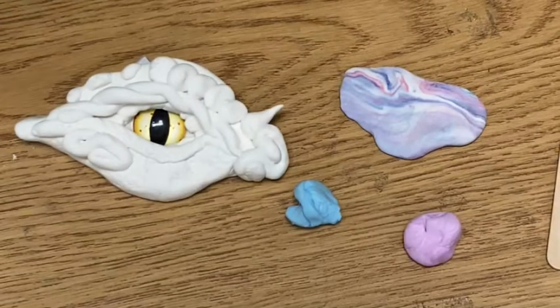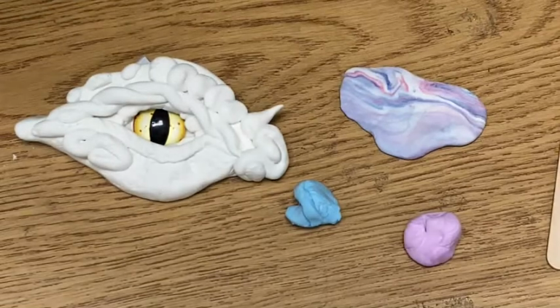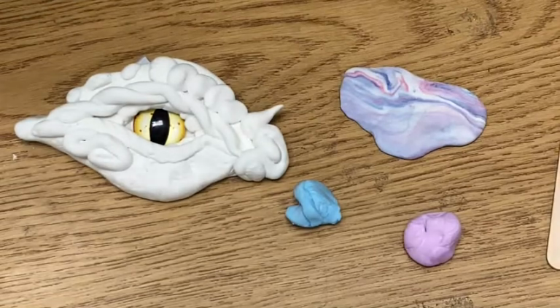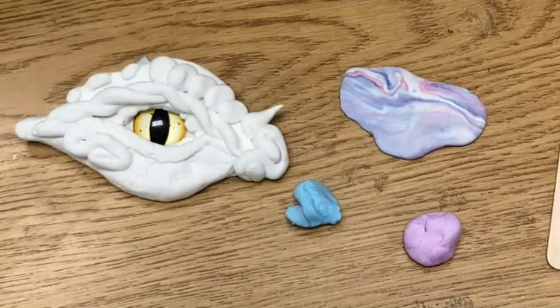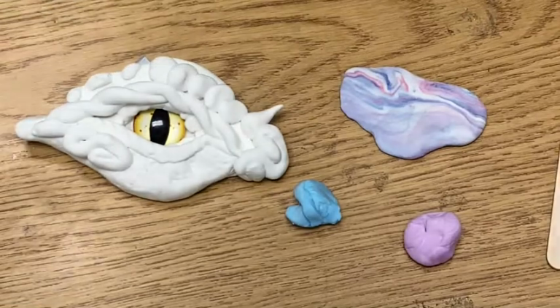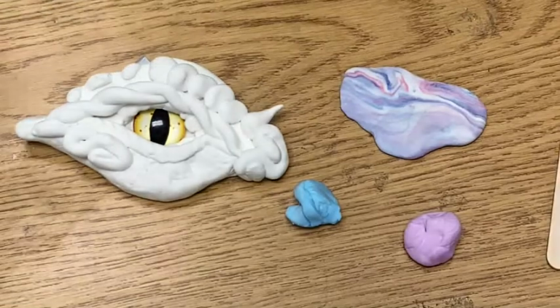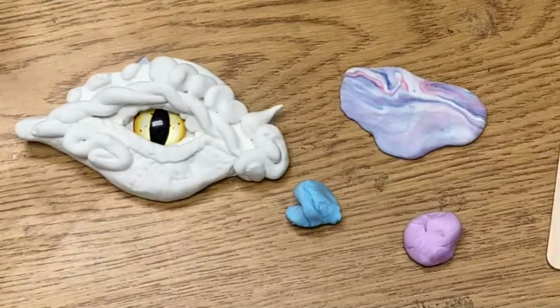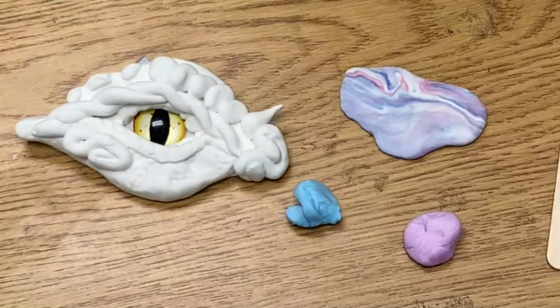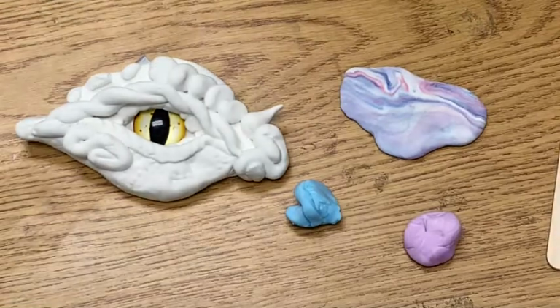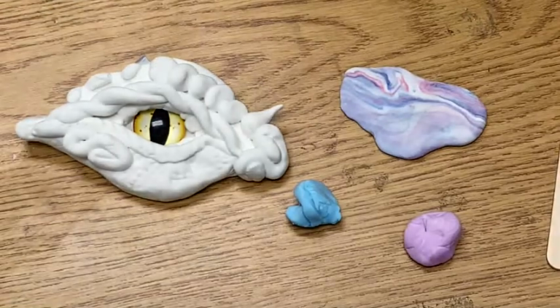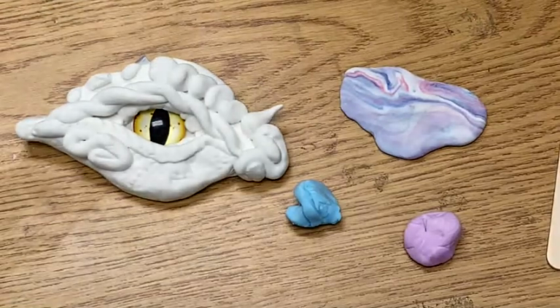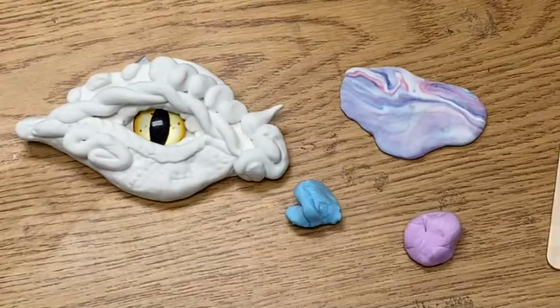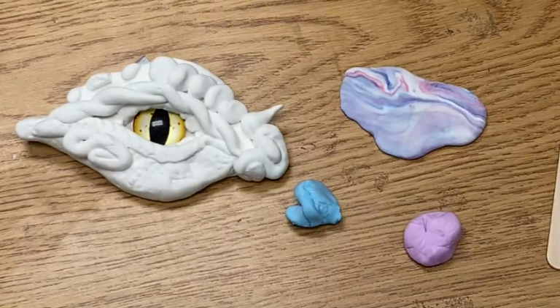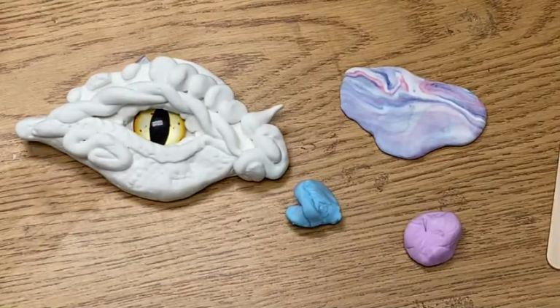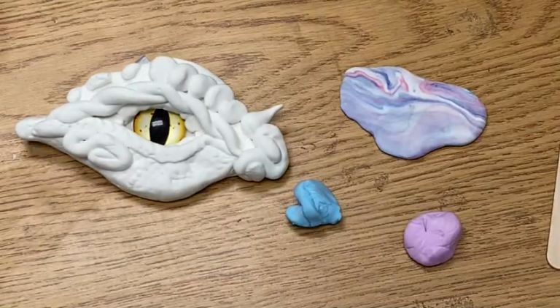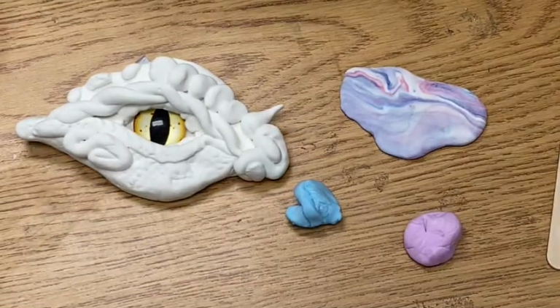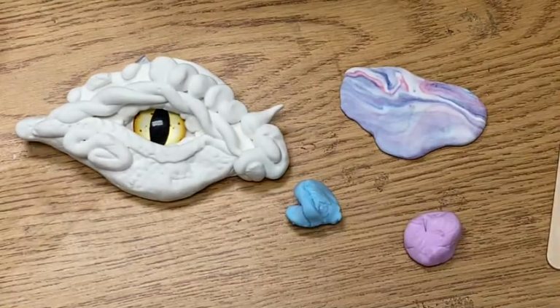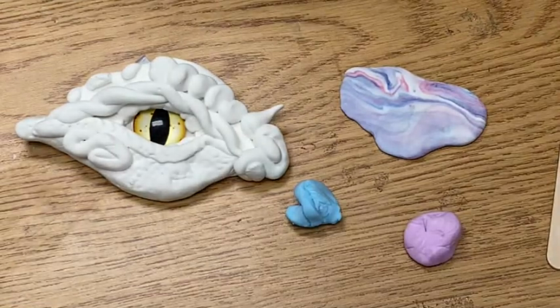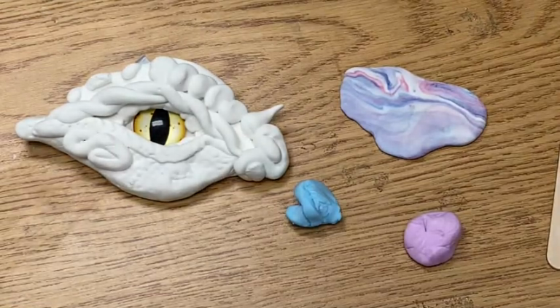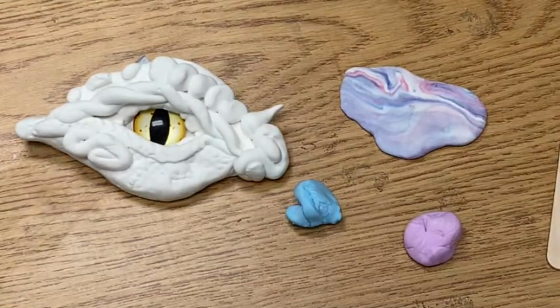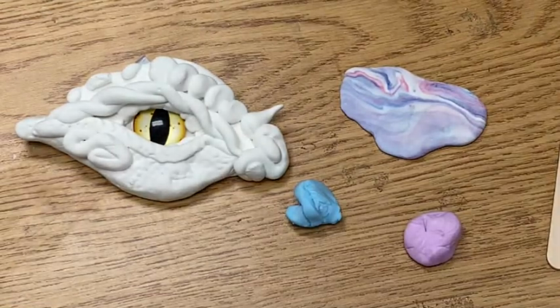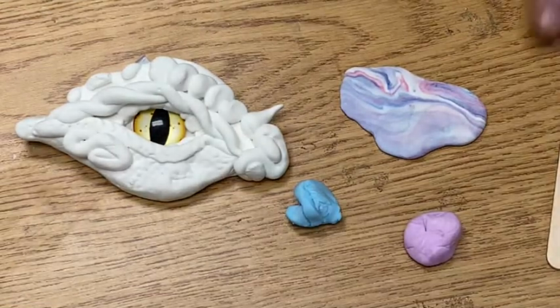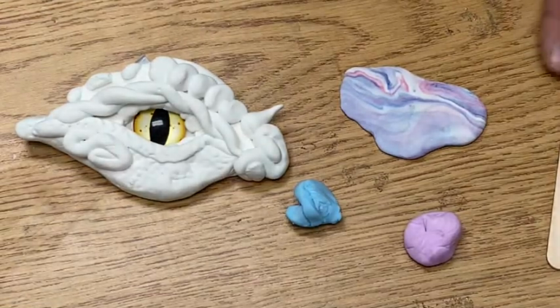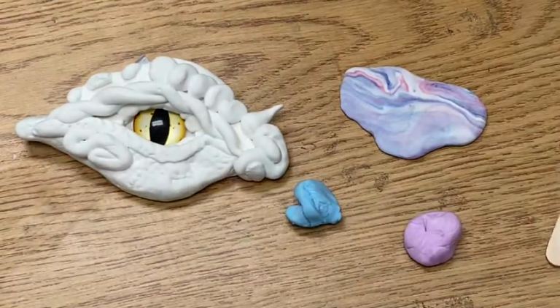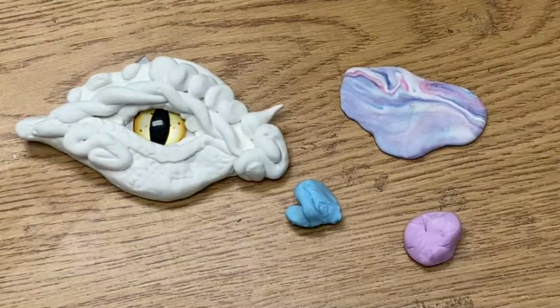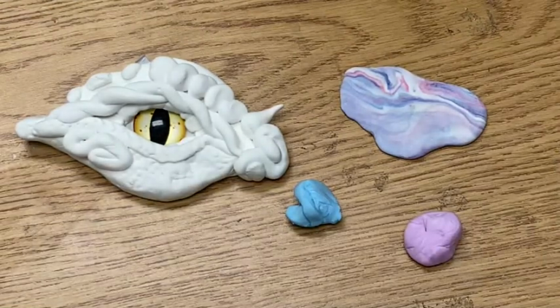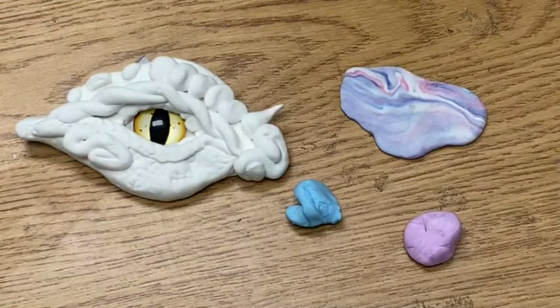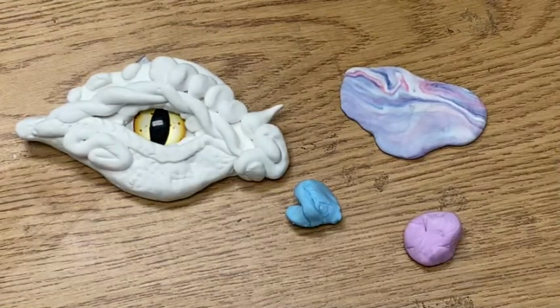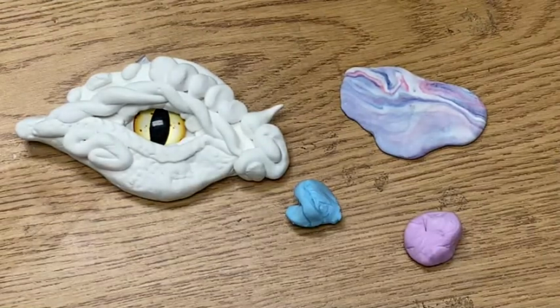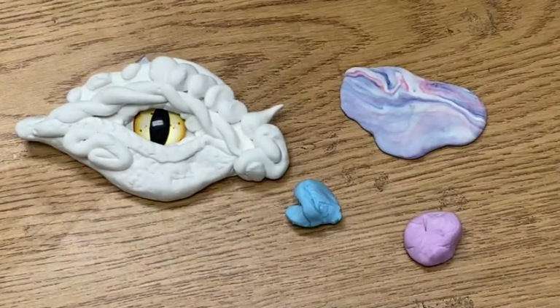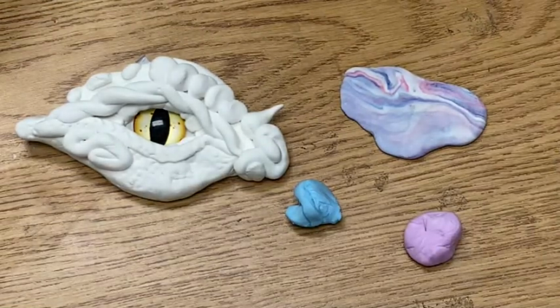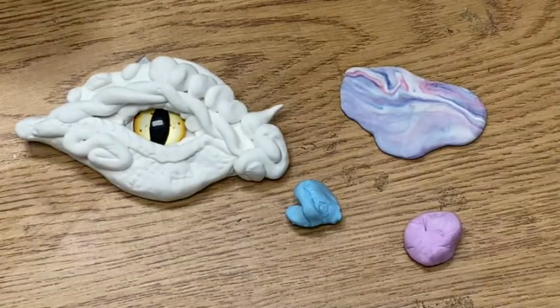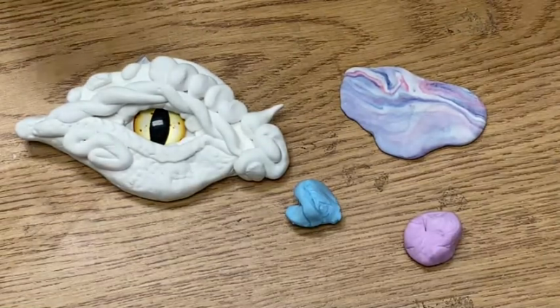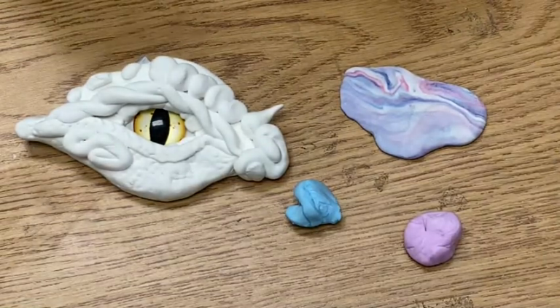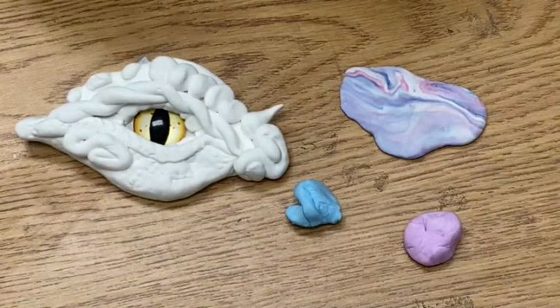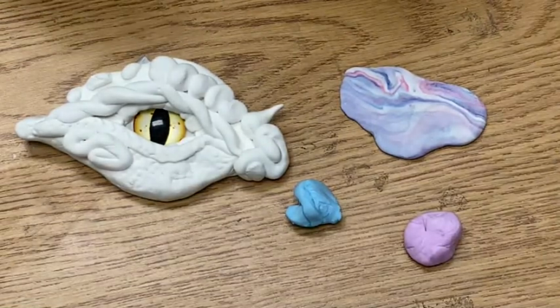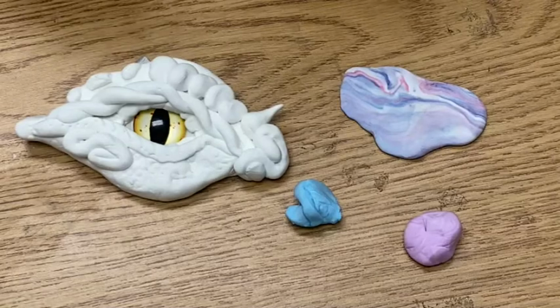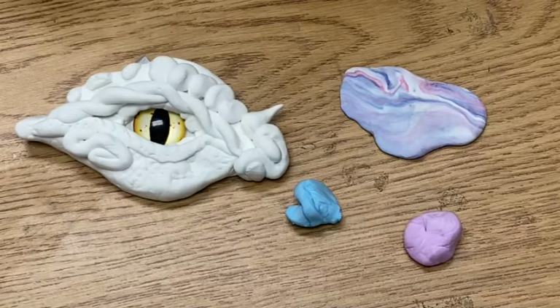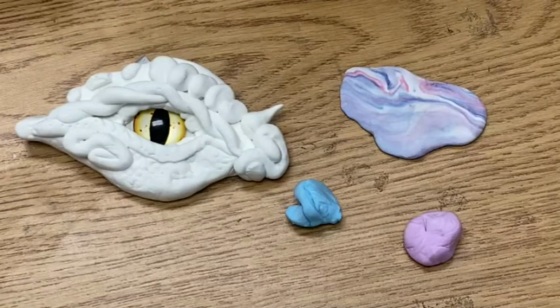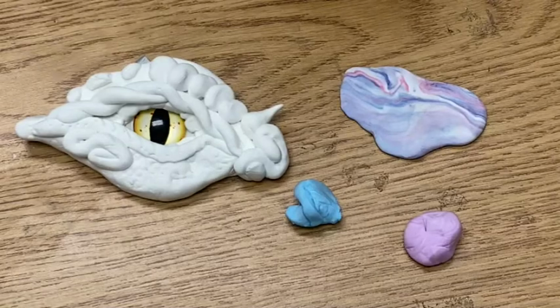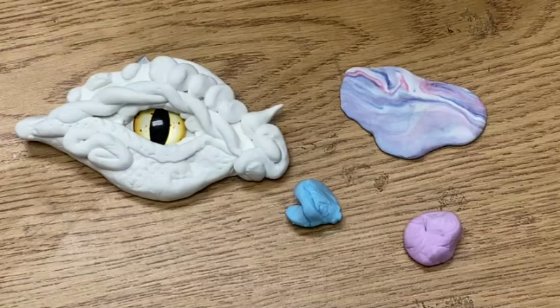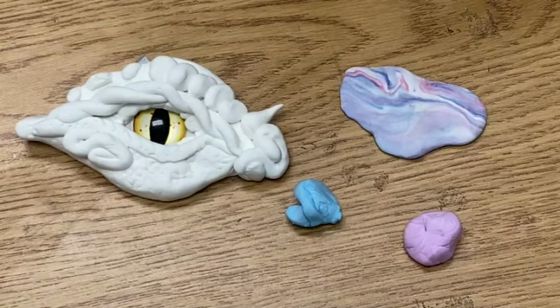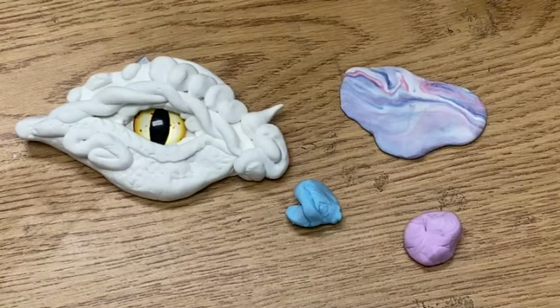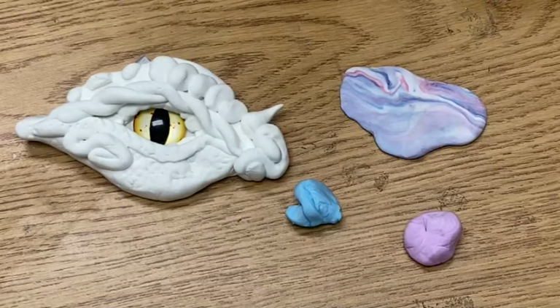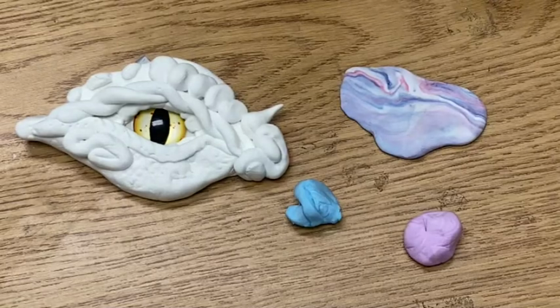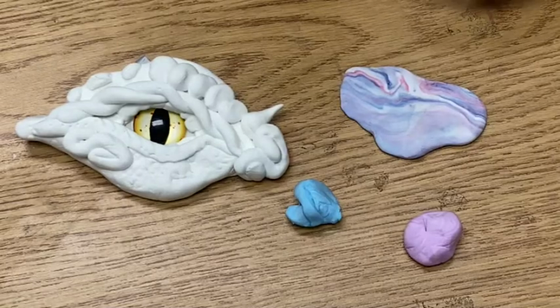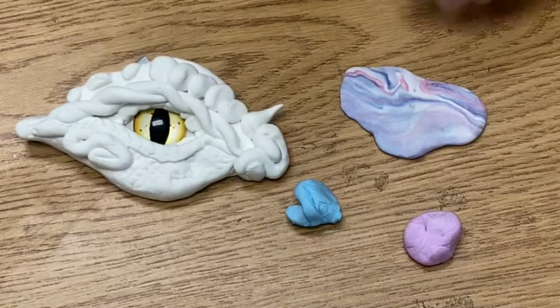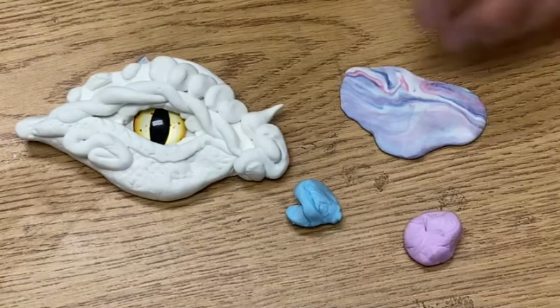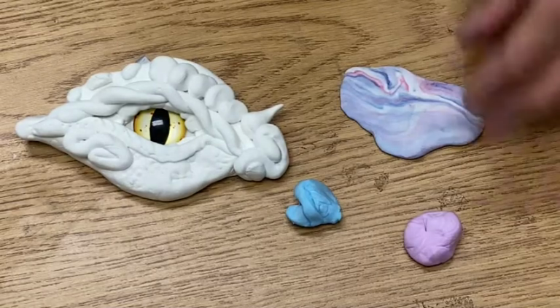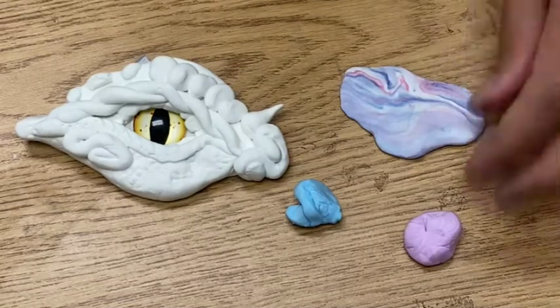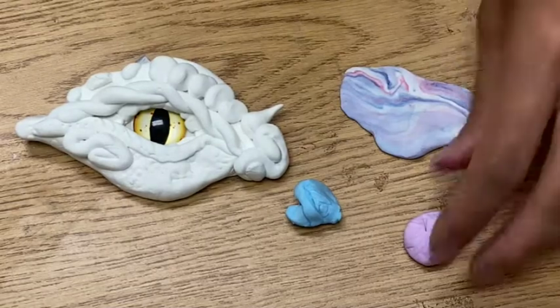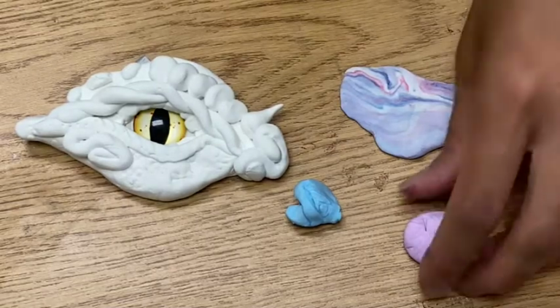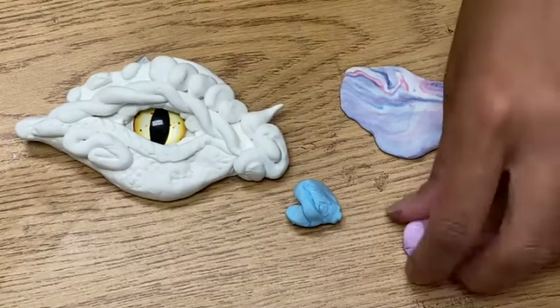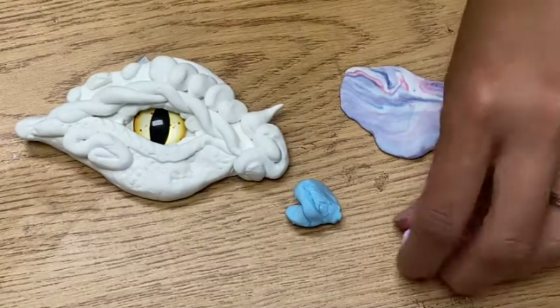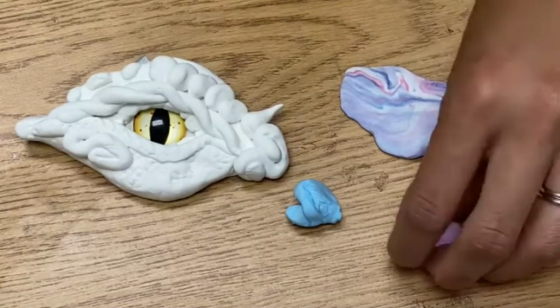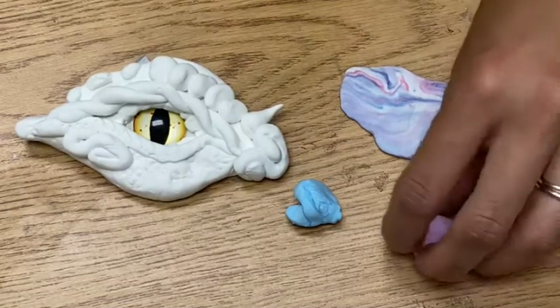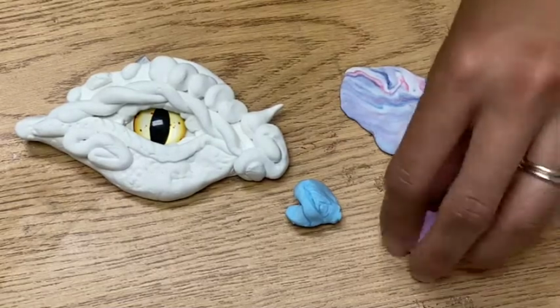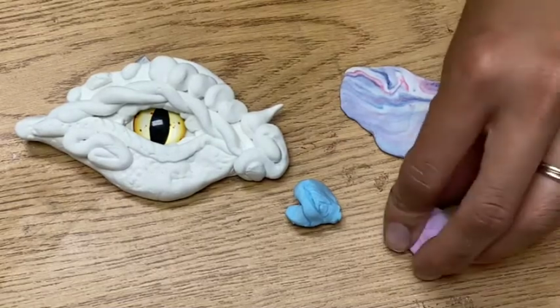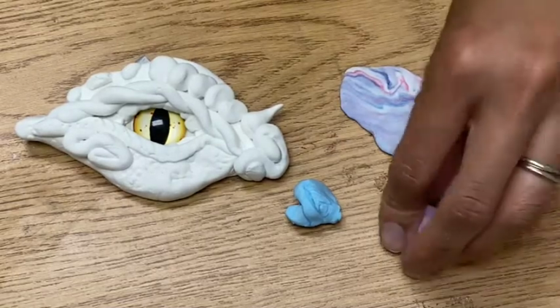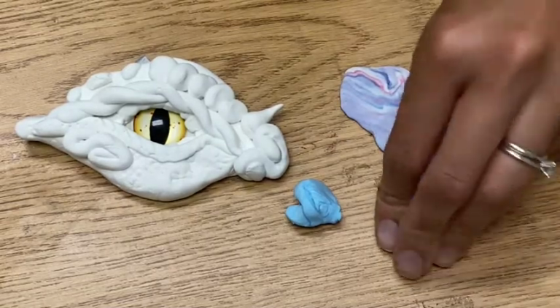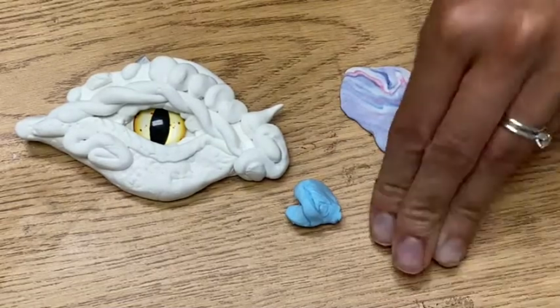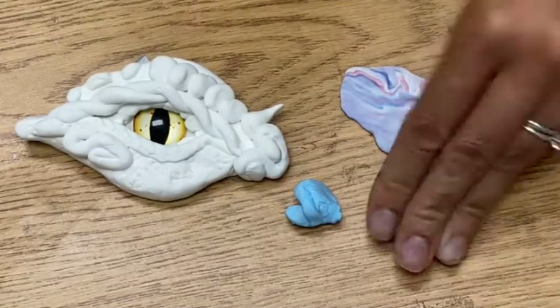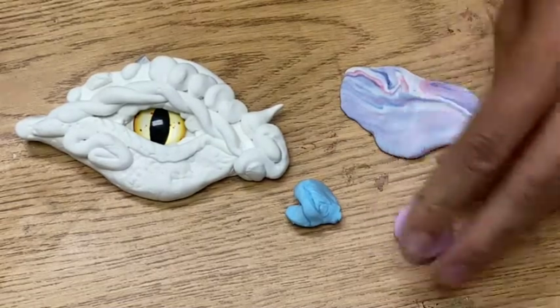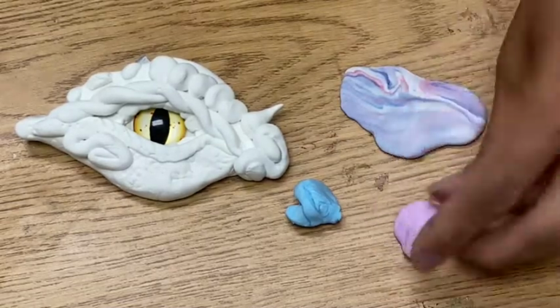Today we're making a Model Magic dragon eye and we're going to learn about all these different kinds of techniques.